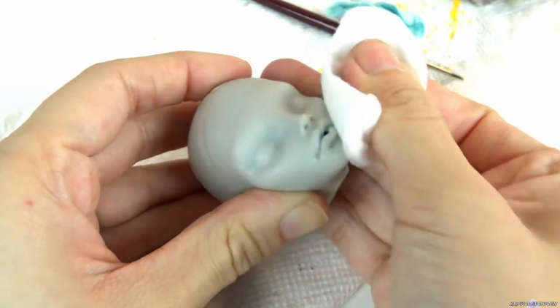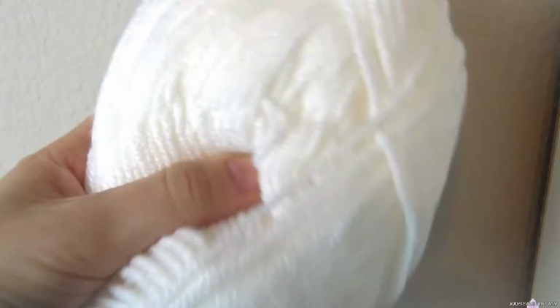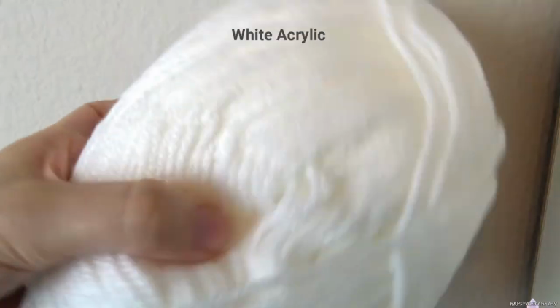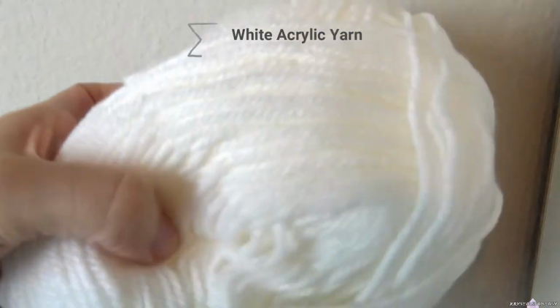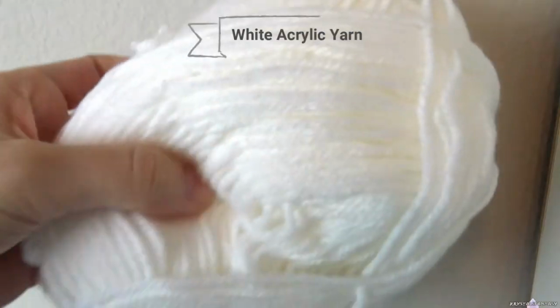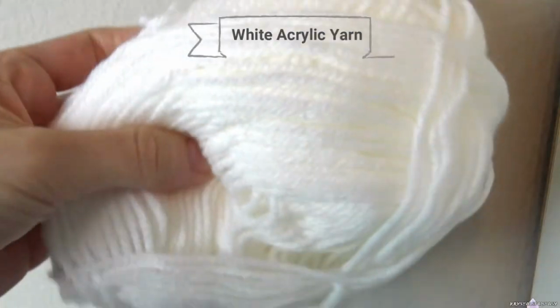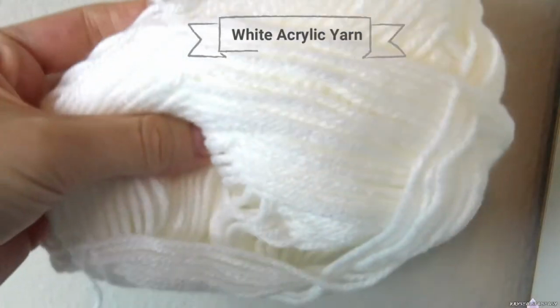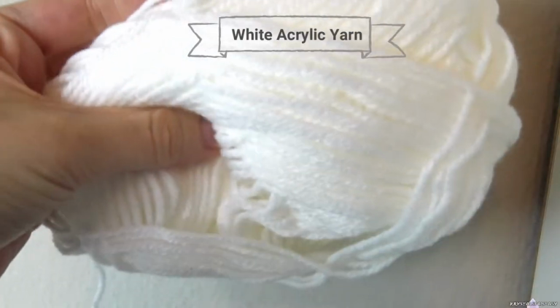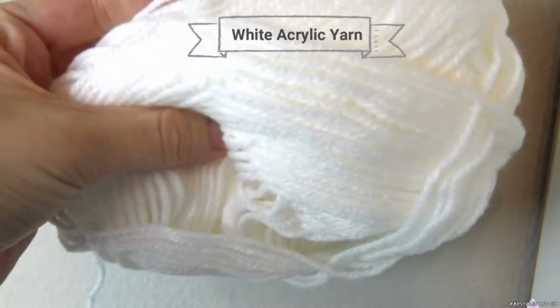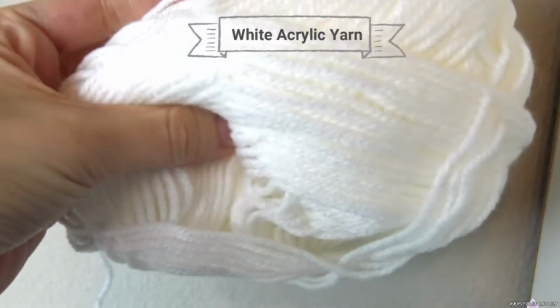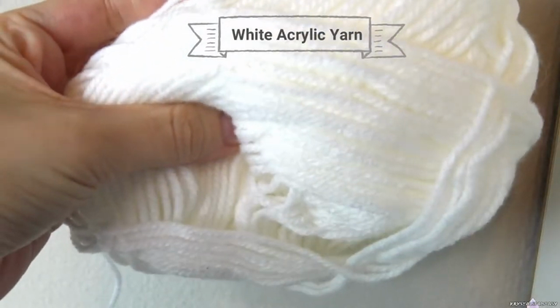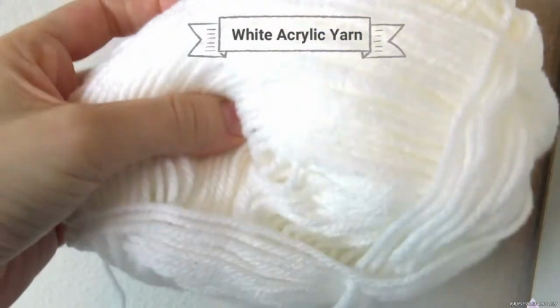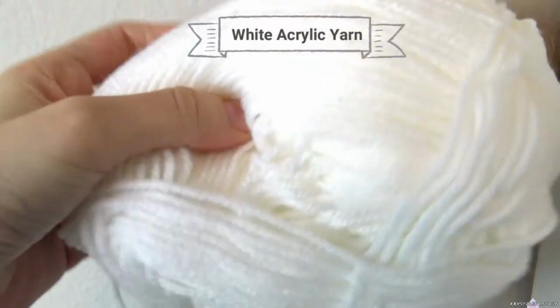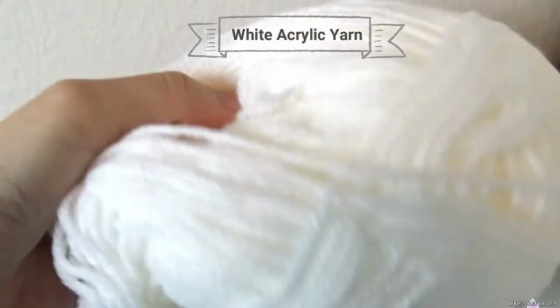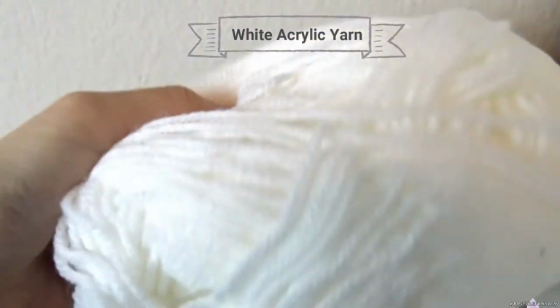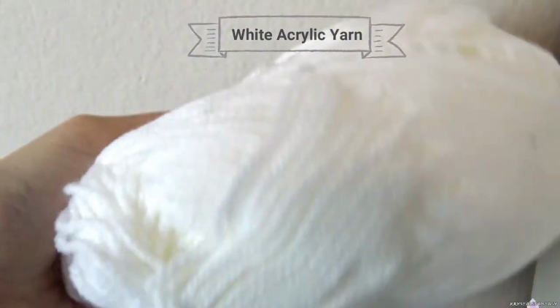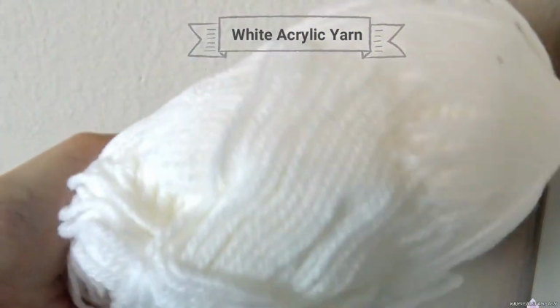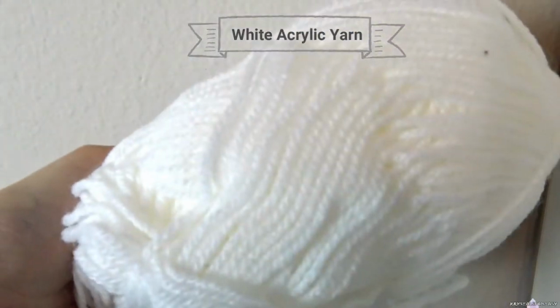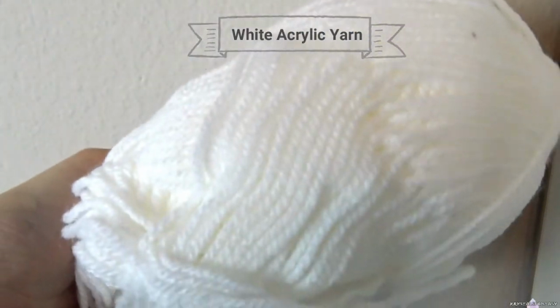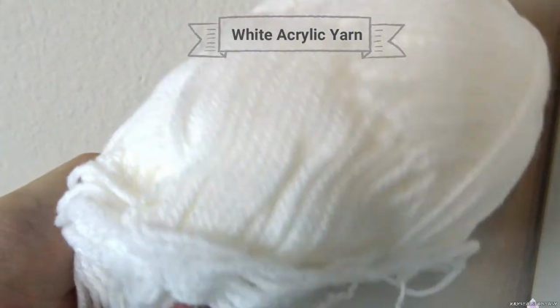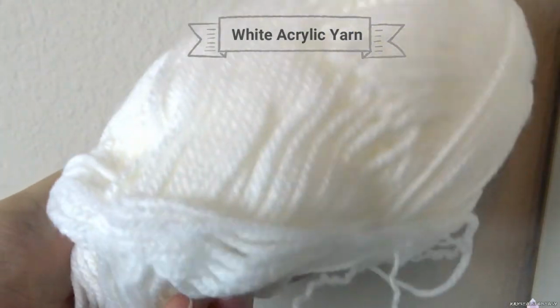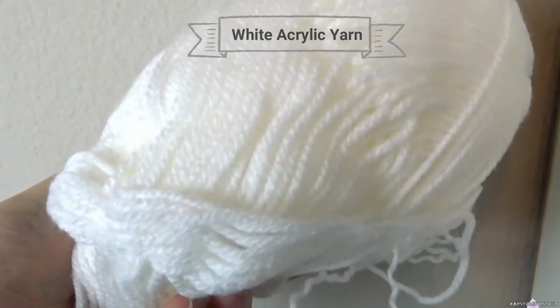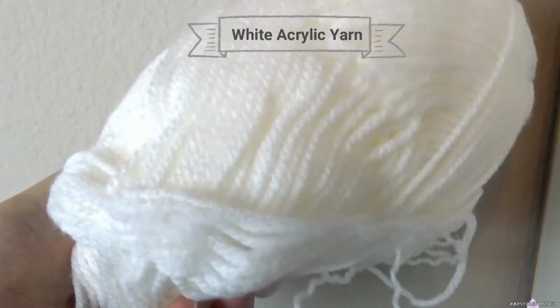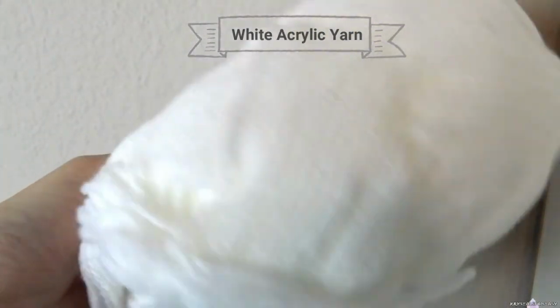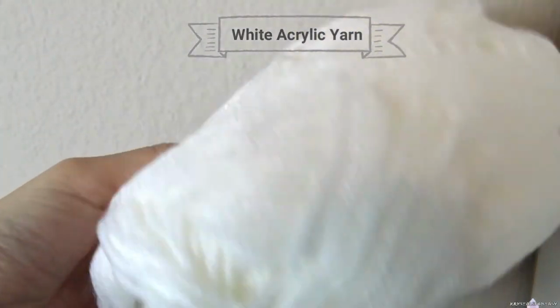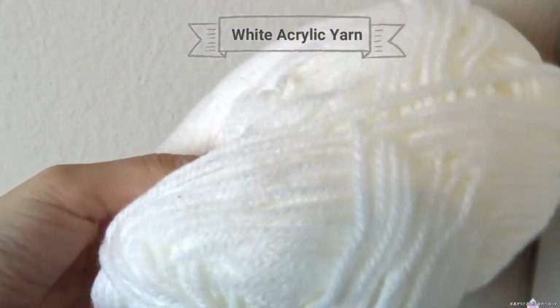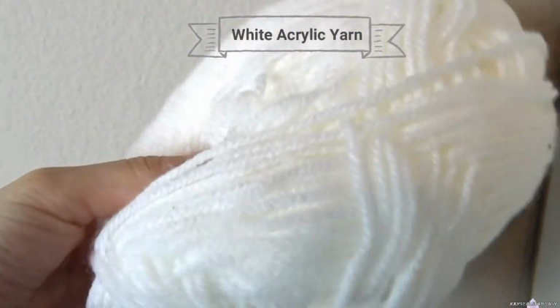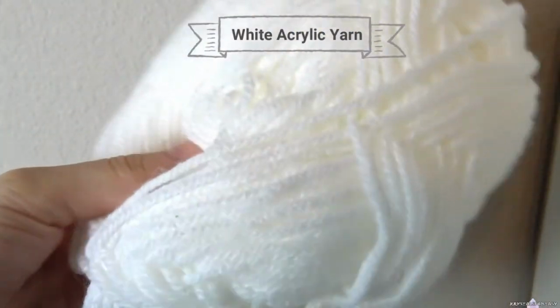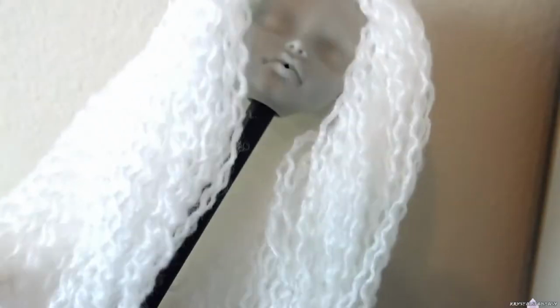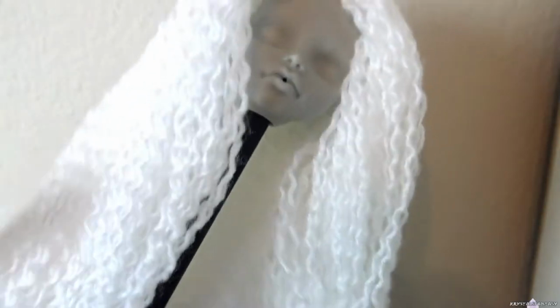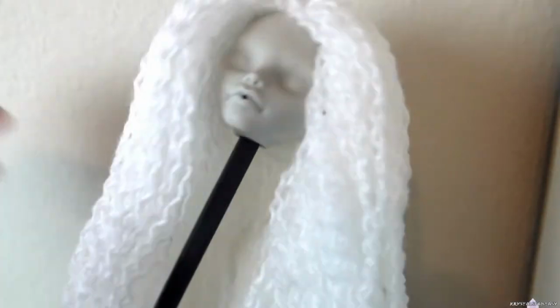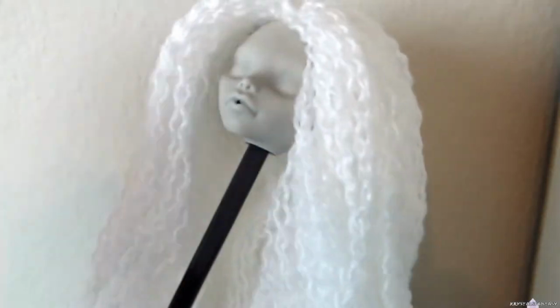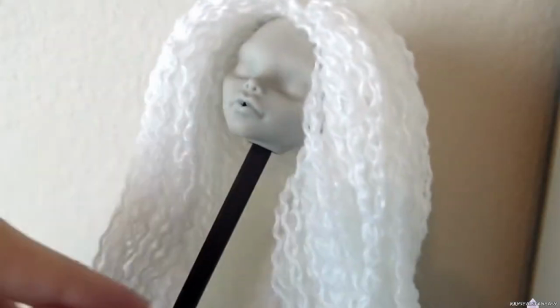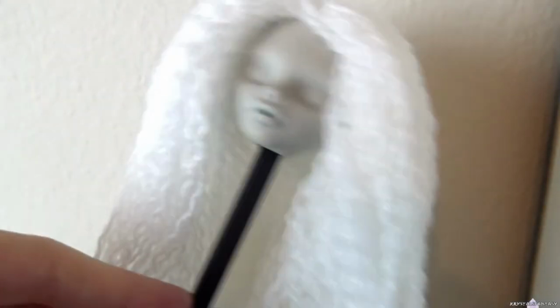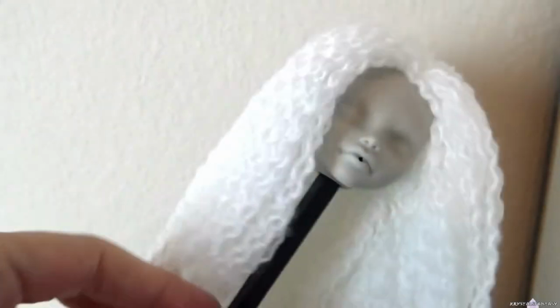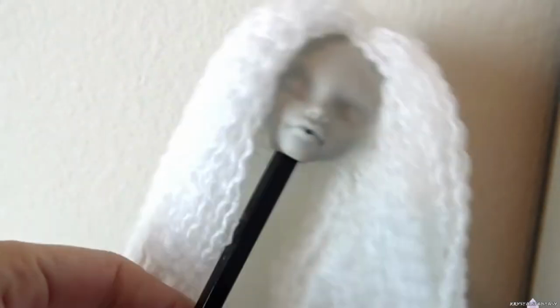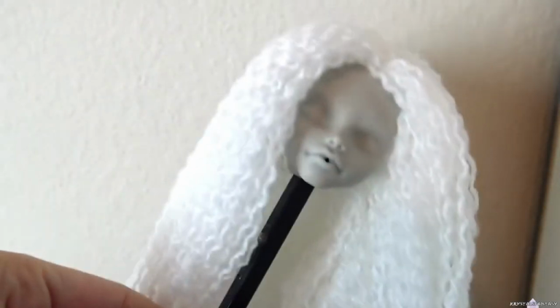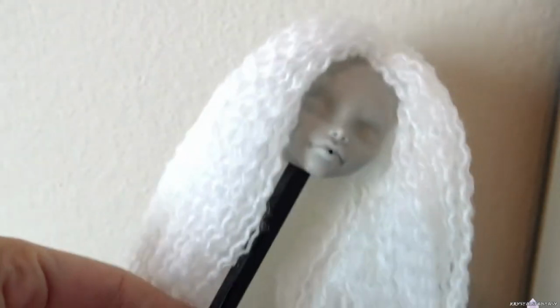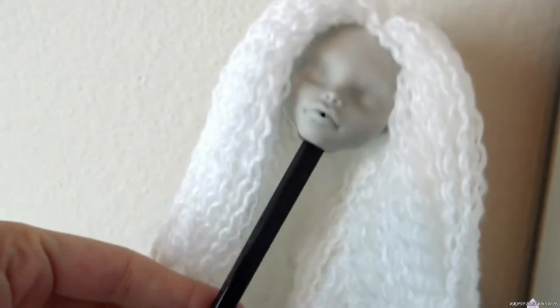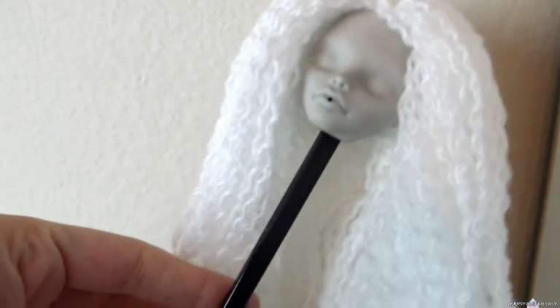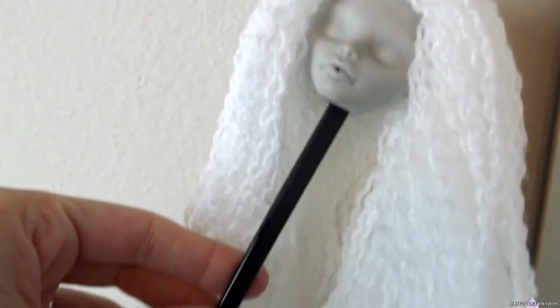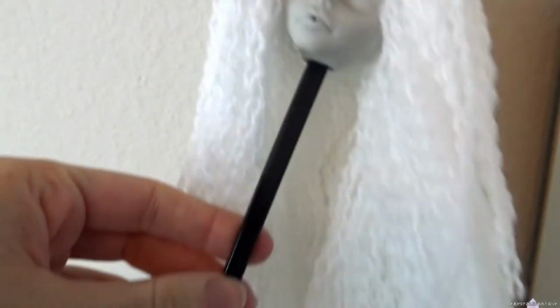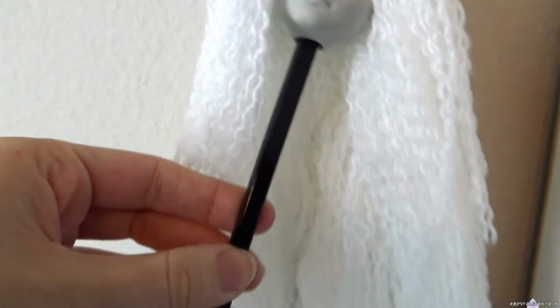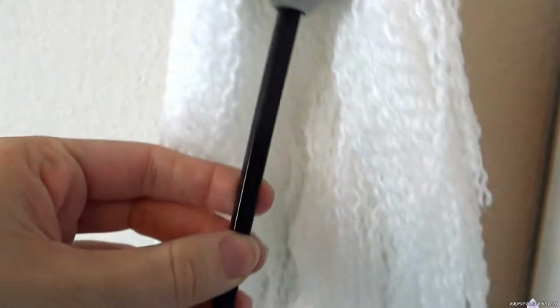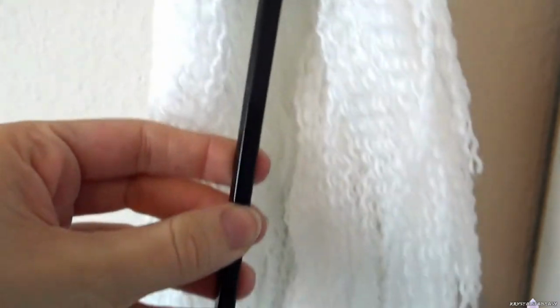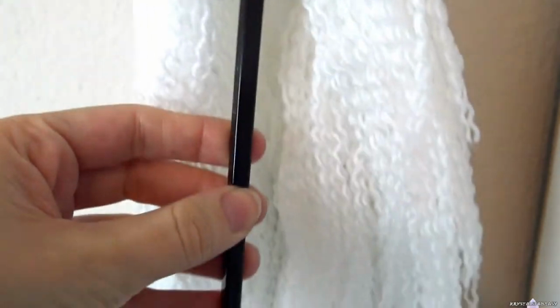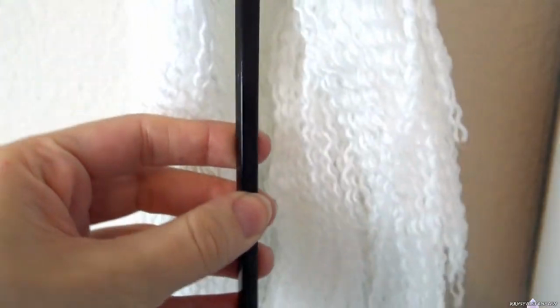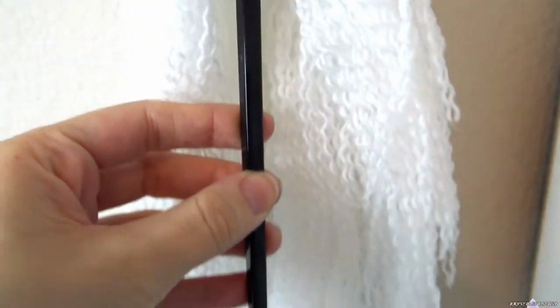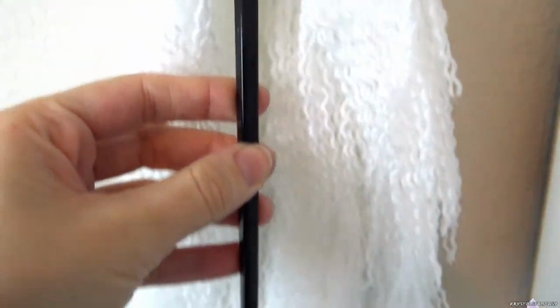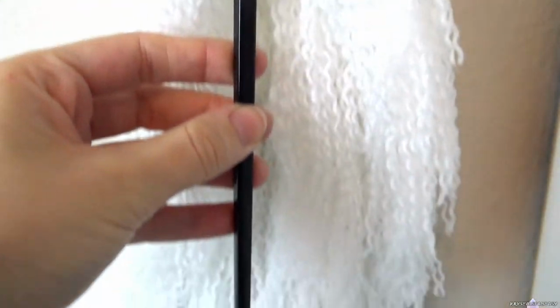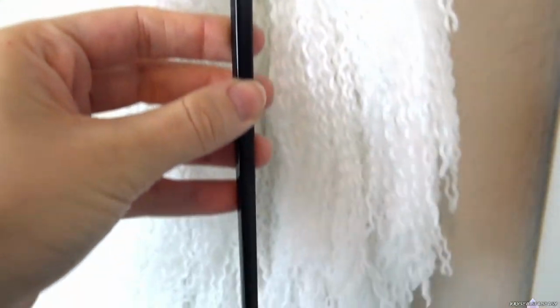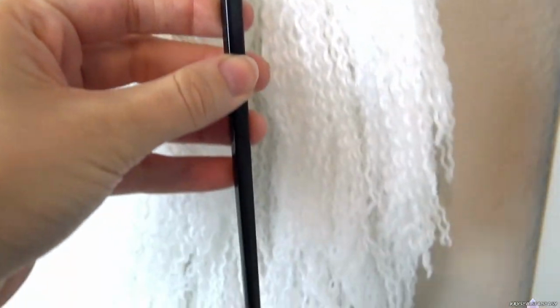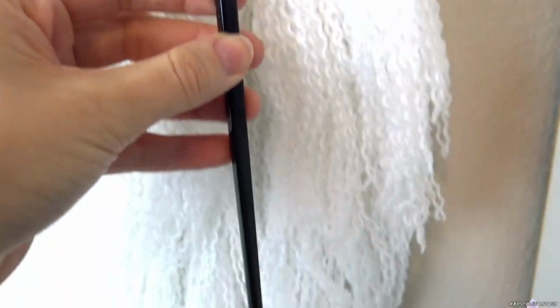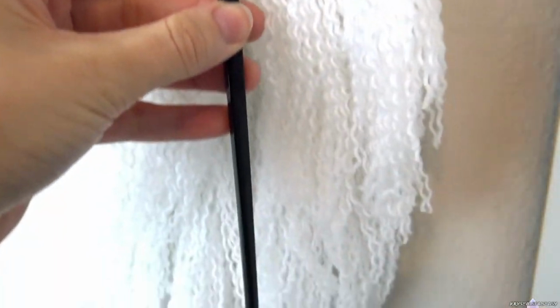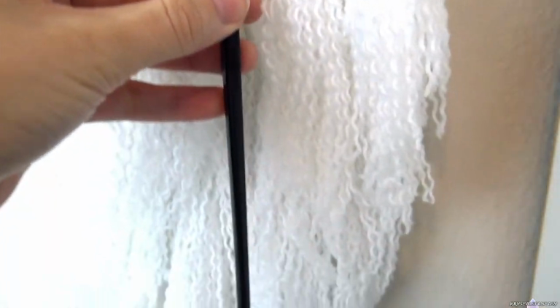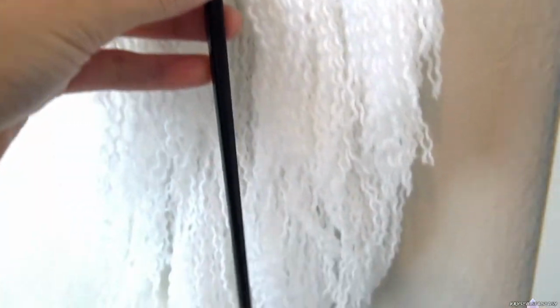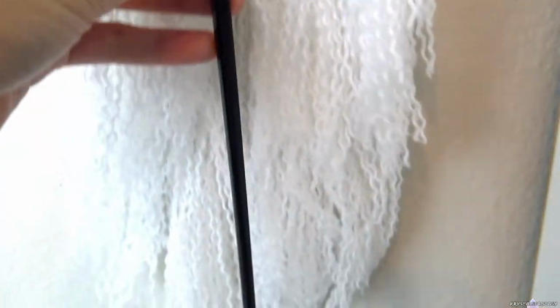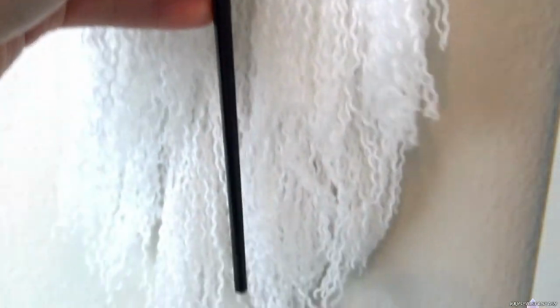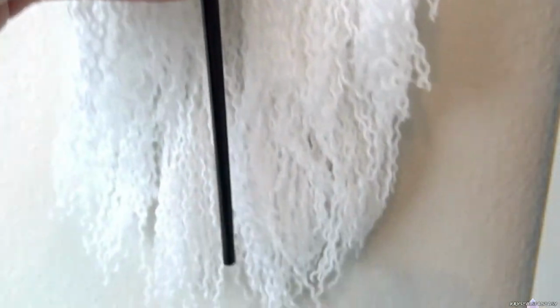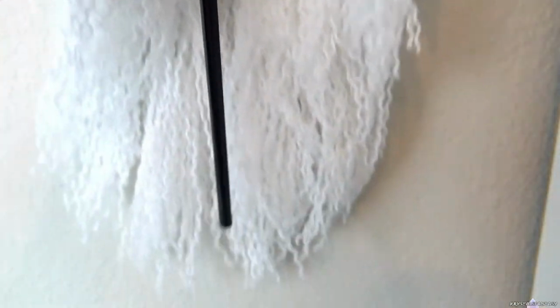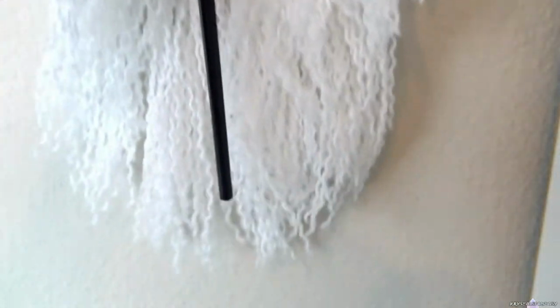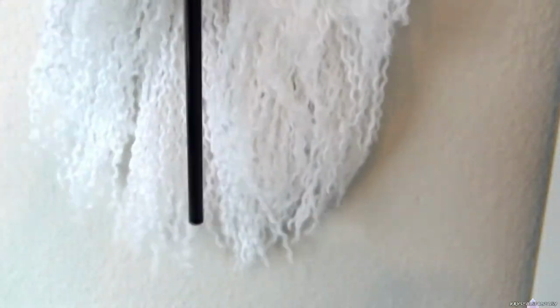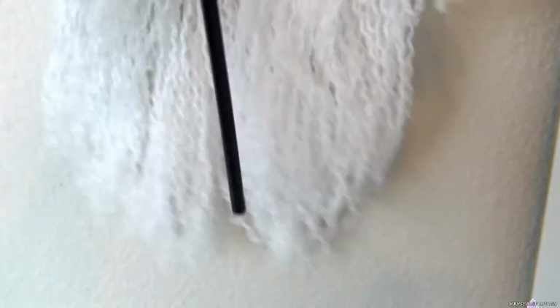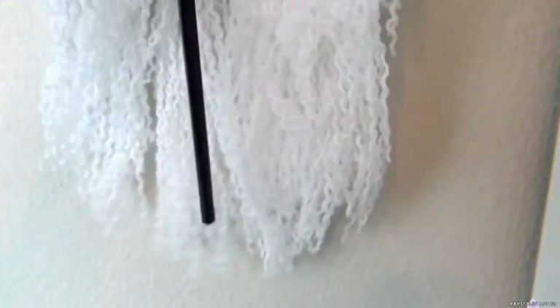I'm using white yarn for her hair. I unravel and re-root it to create a wavy texture.